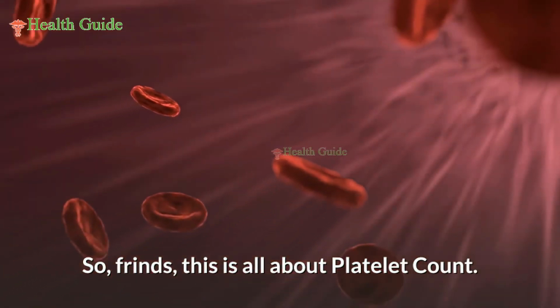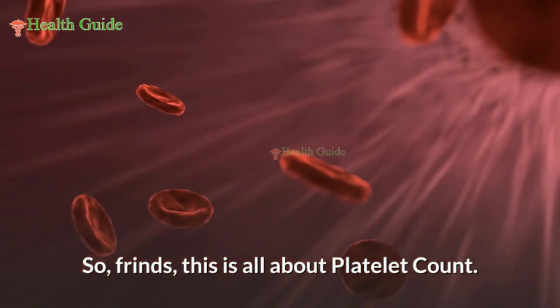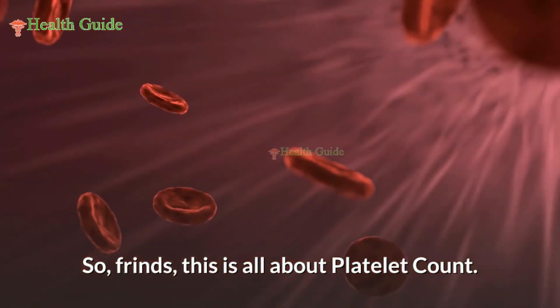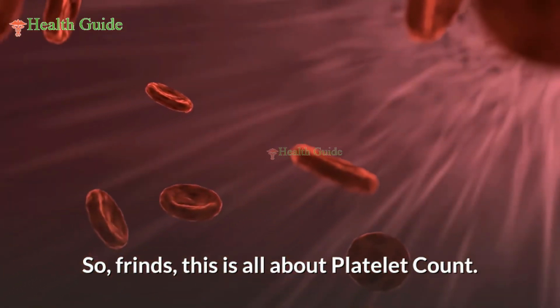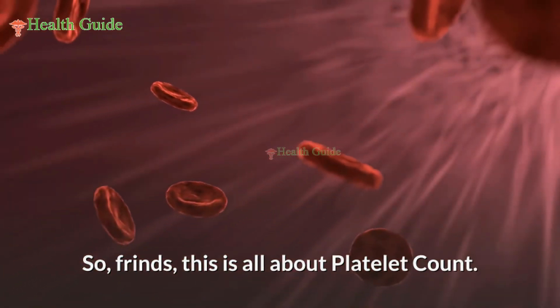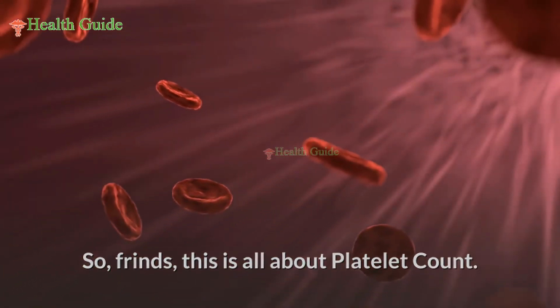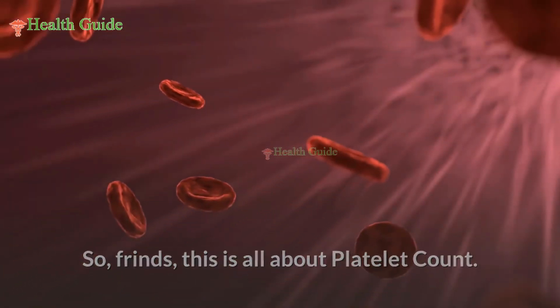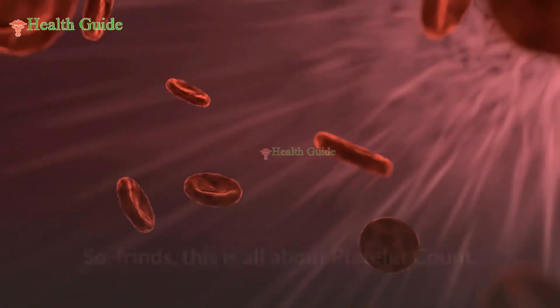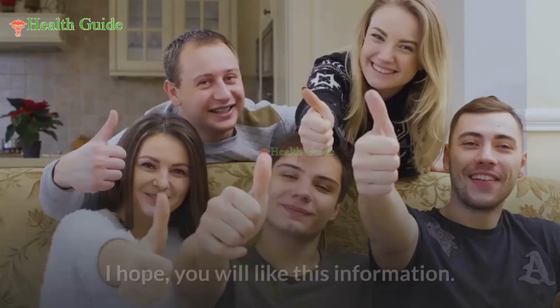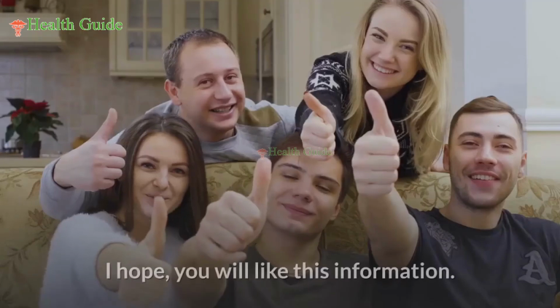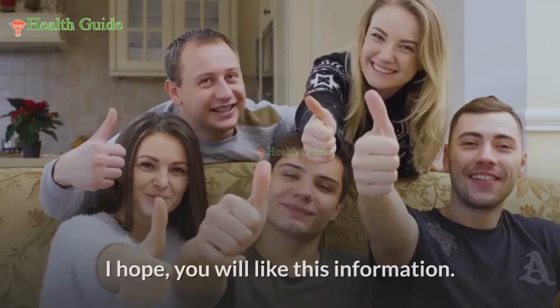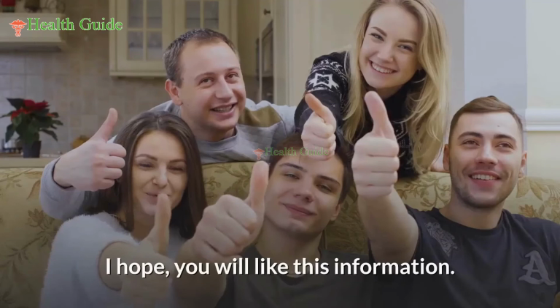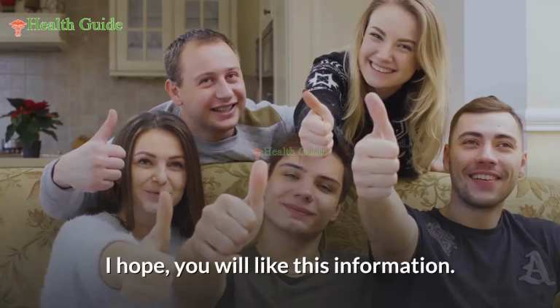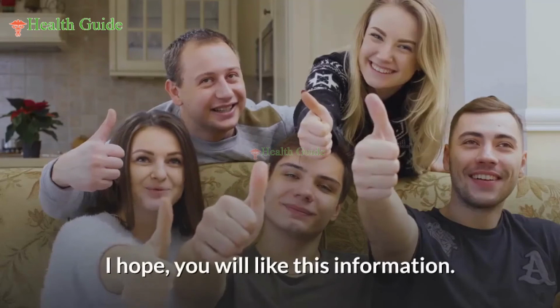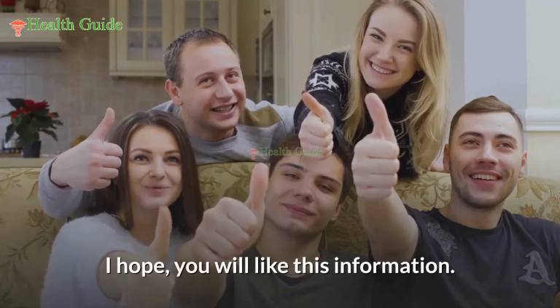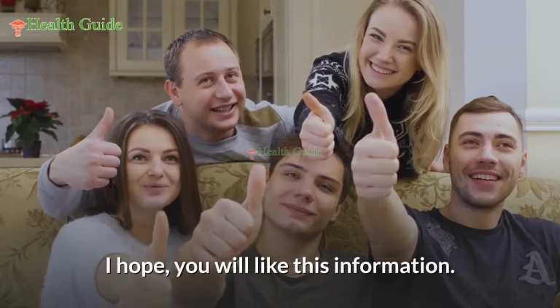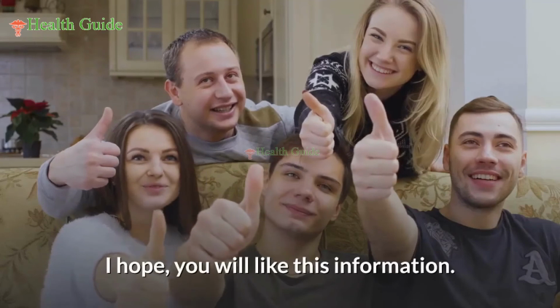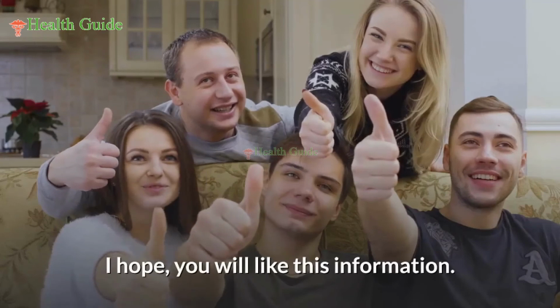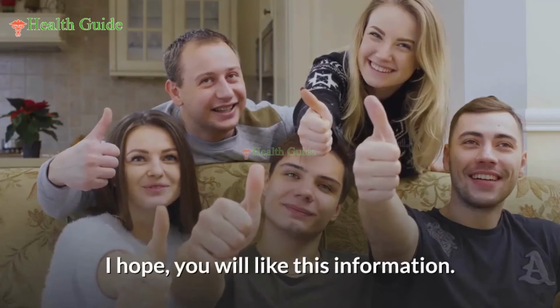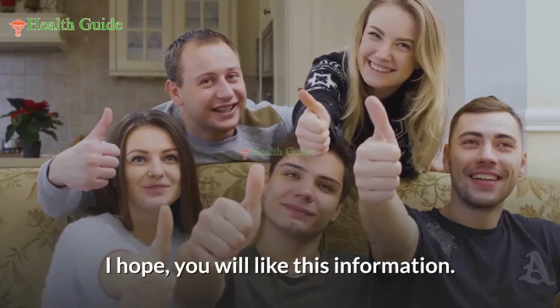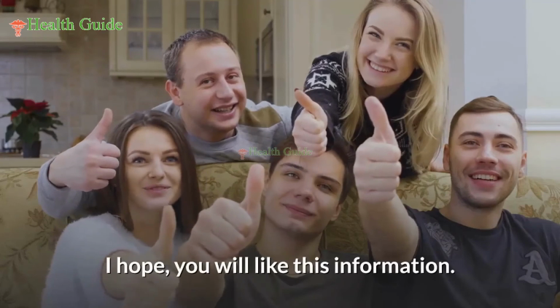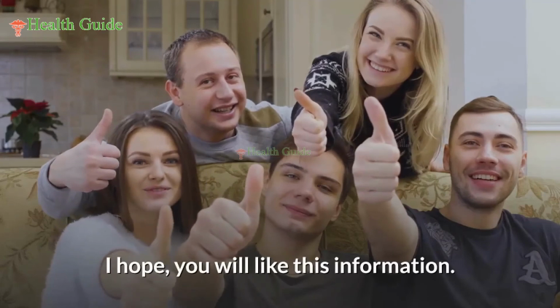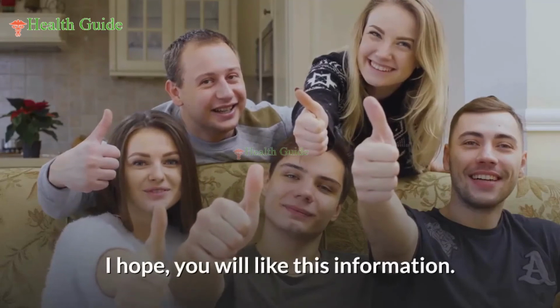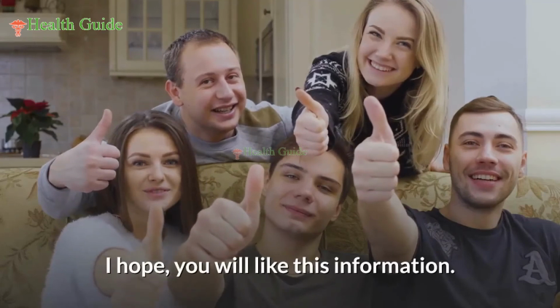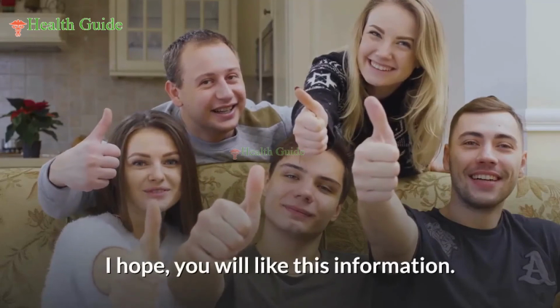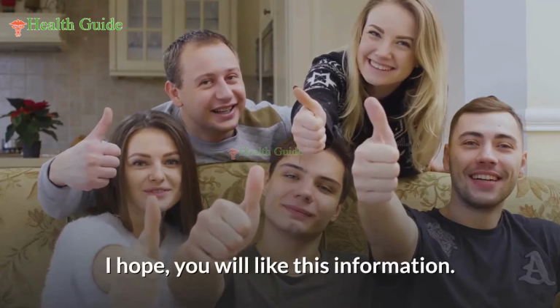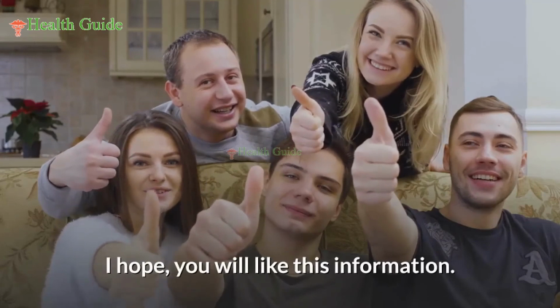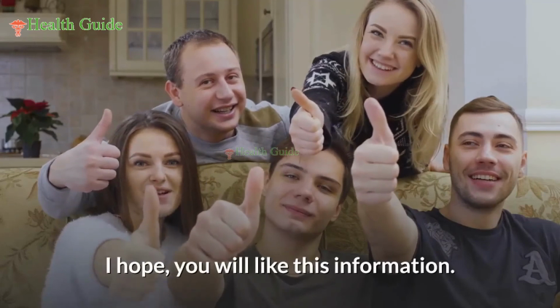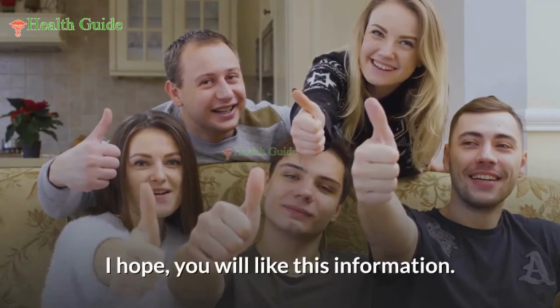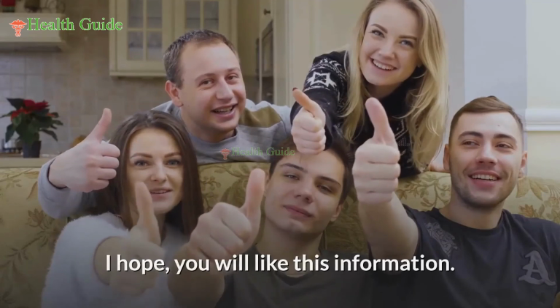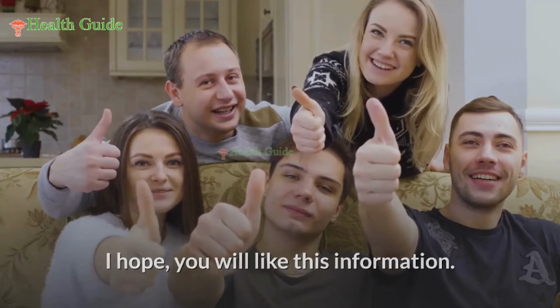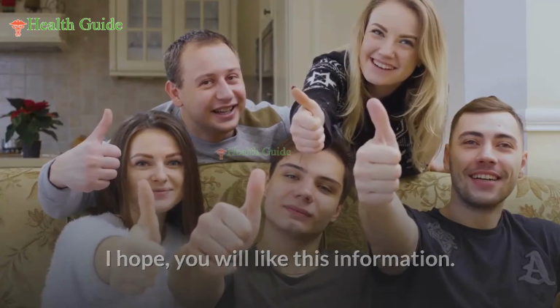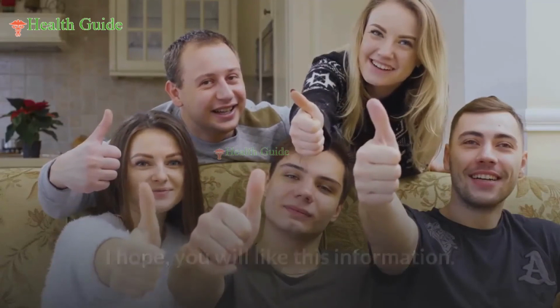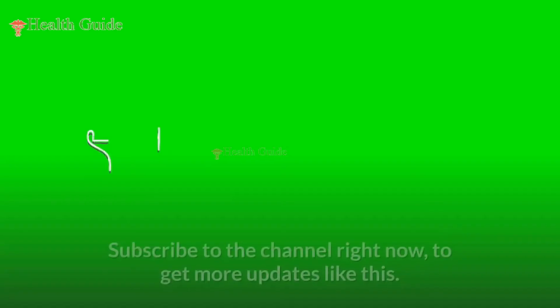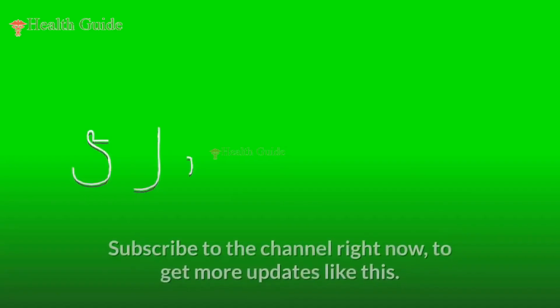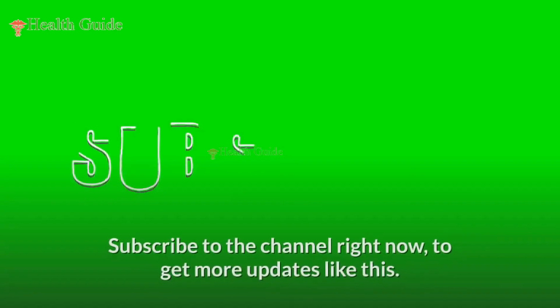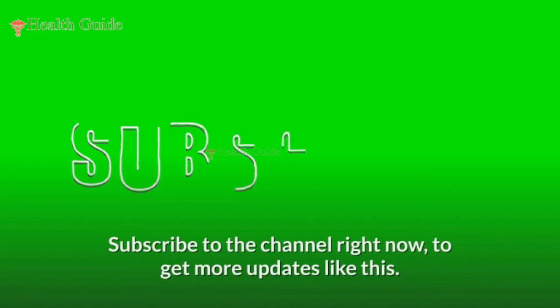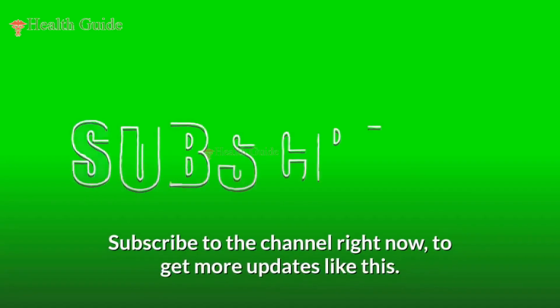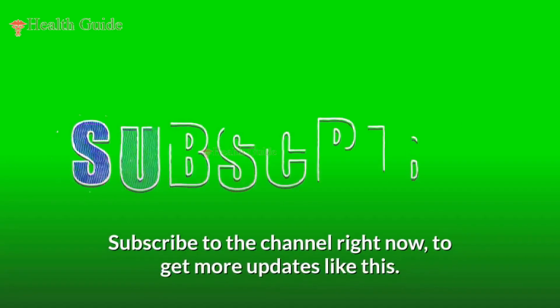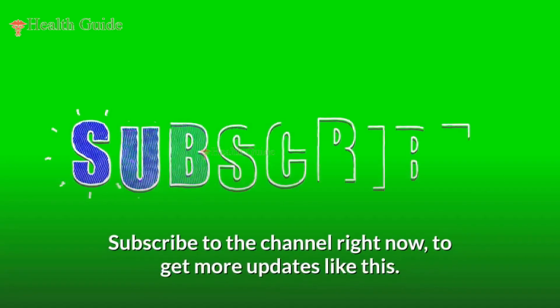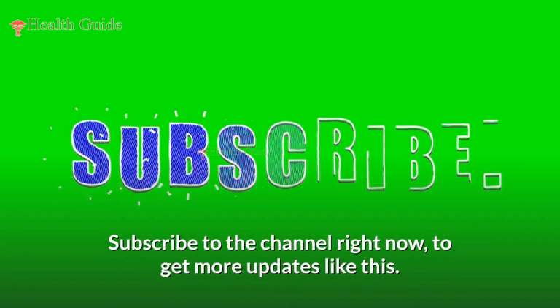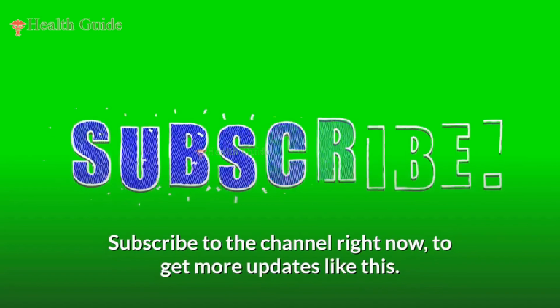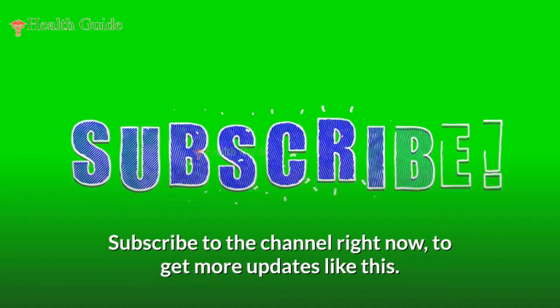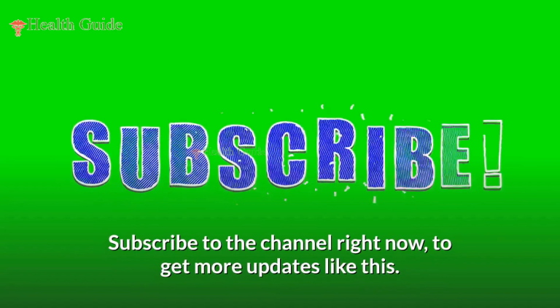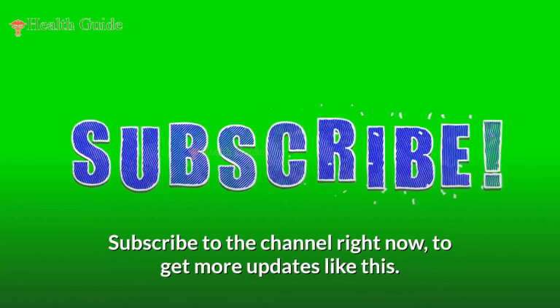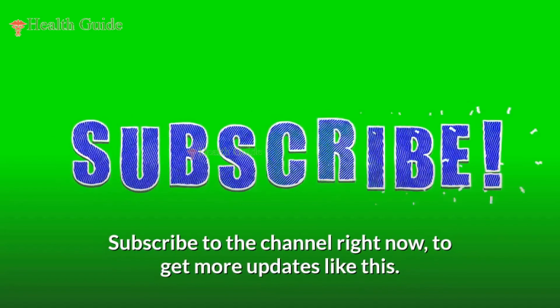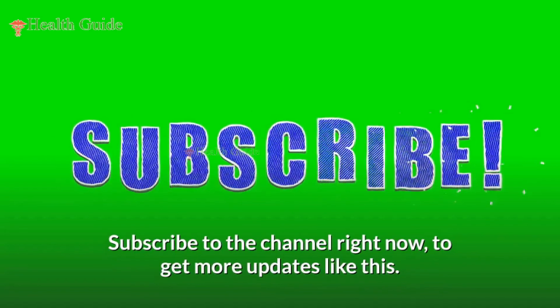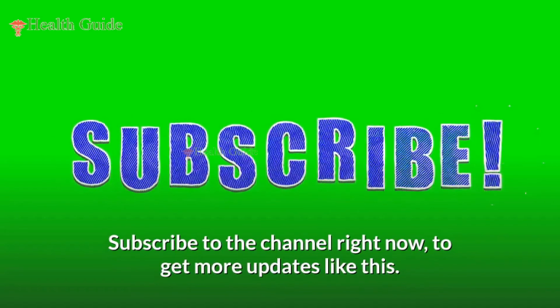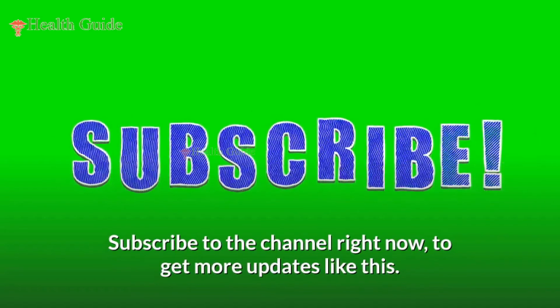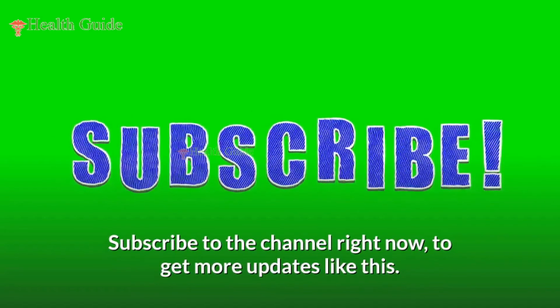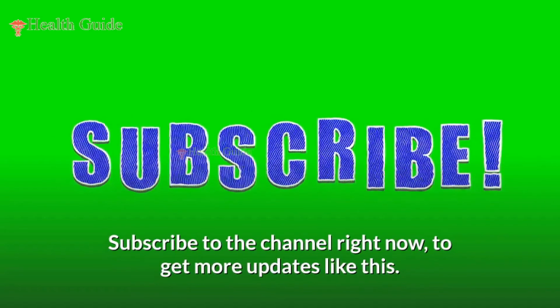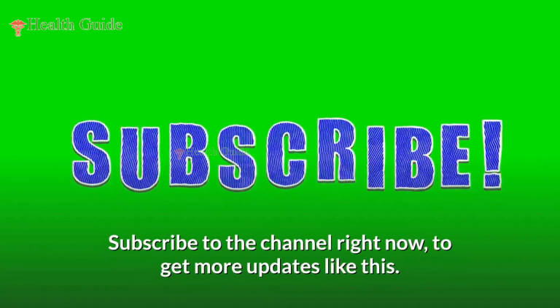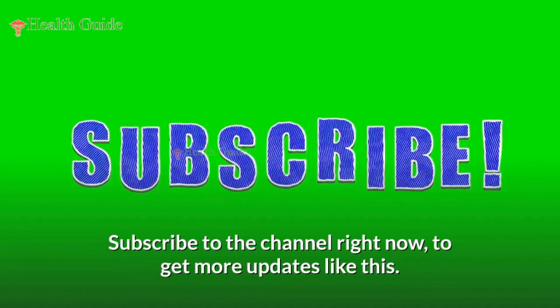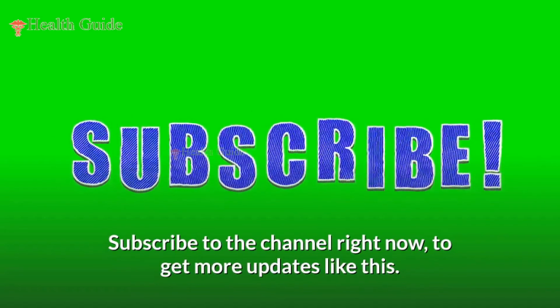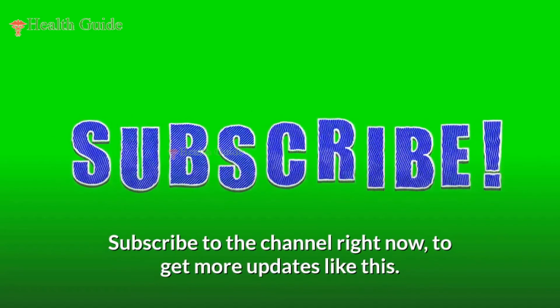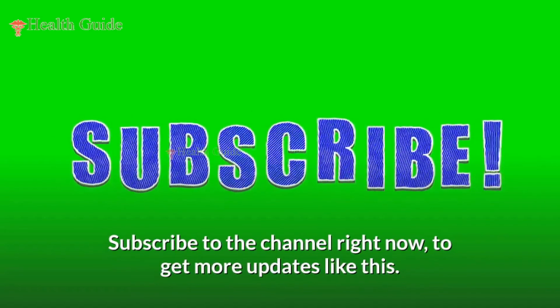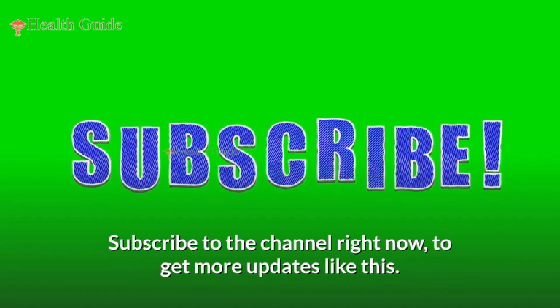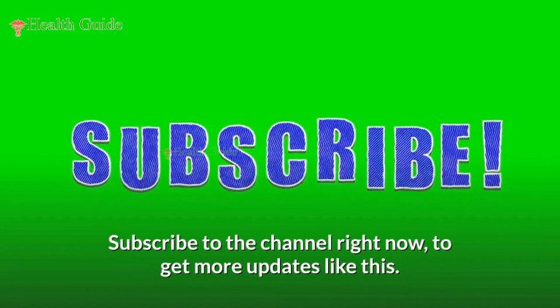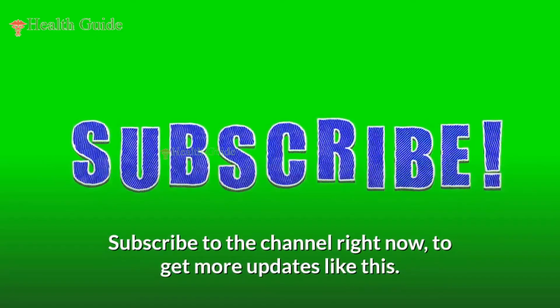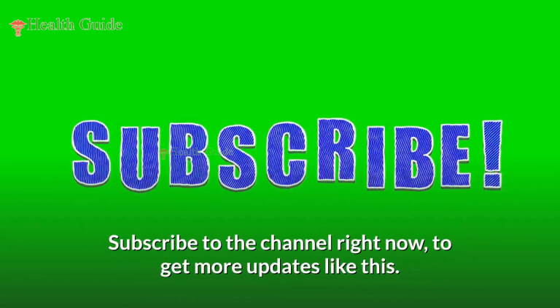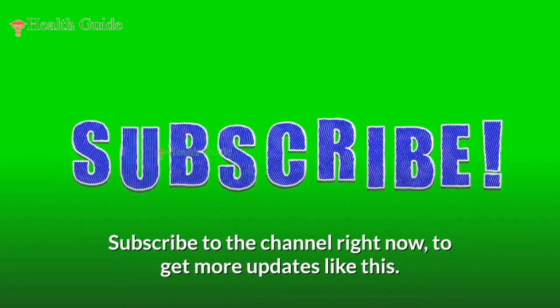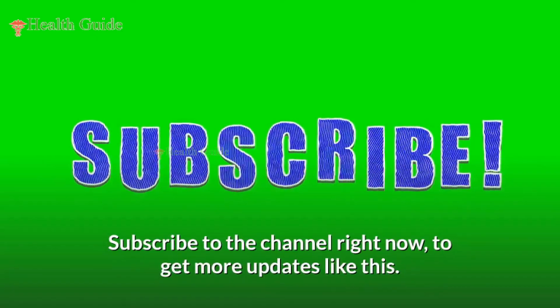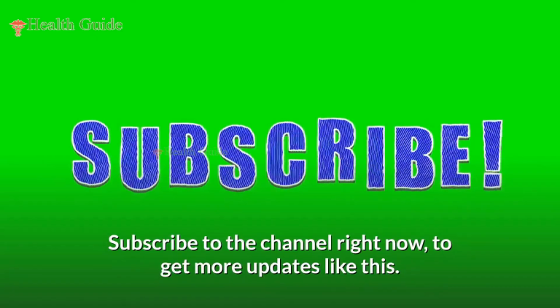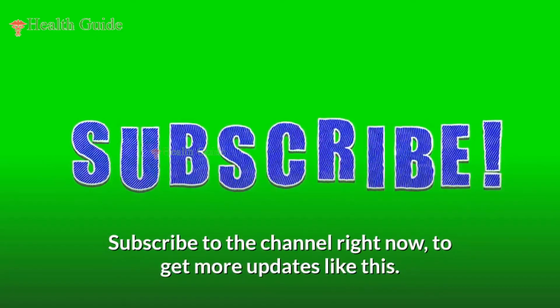So that is all about platelet count. Subscribe to the channel to get more updates like this.